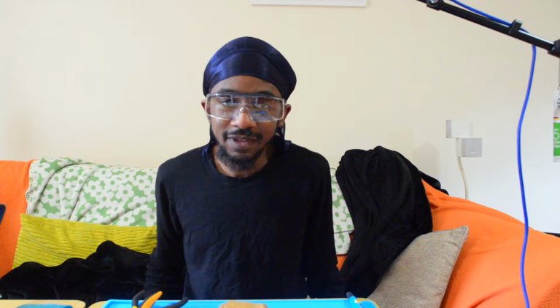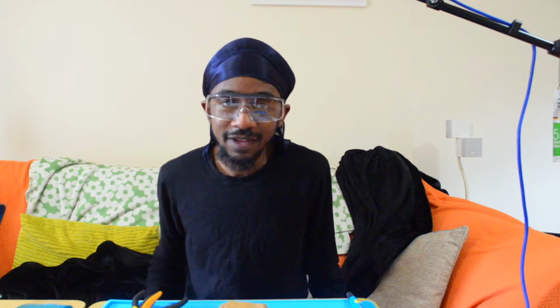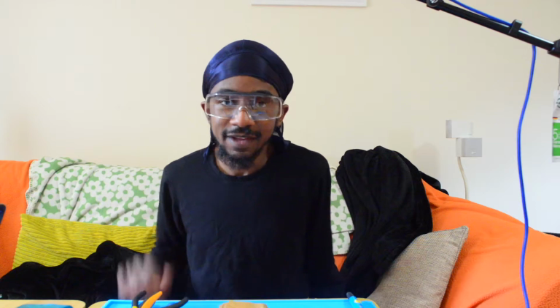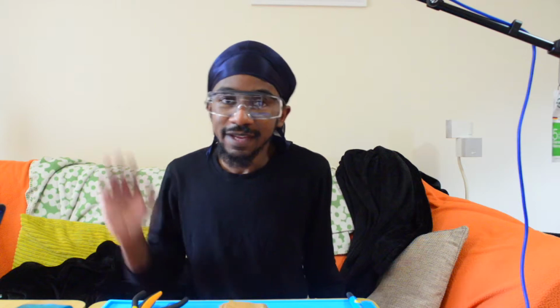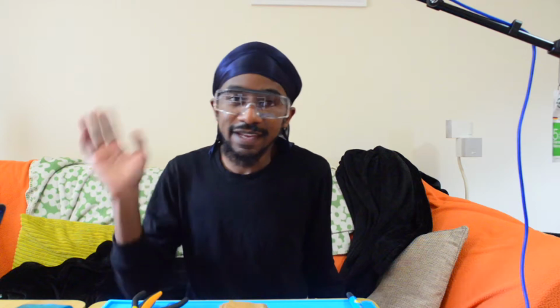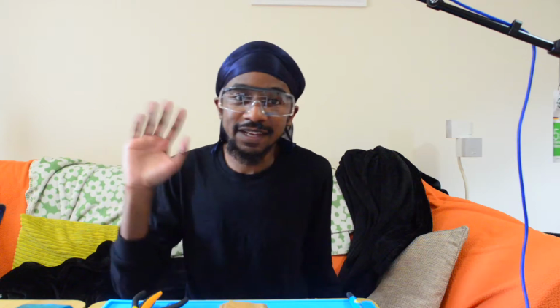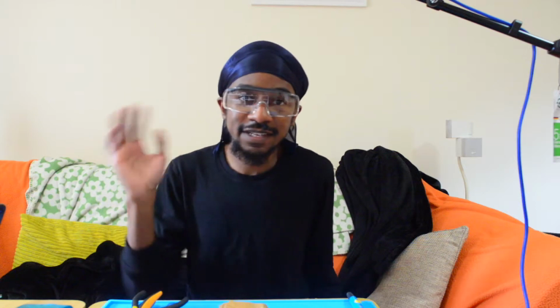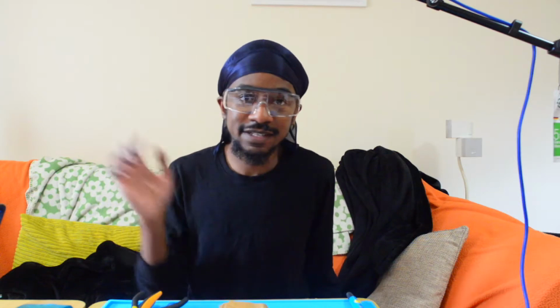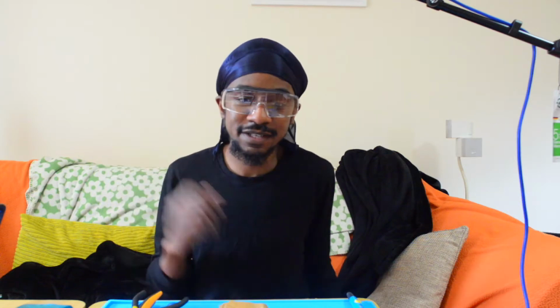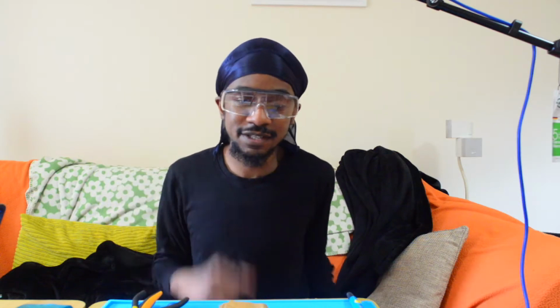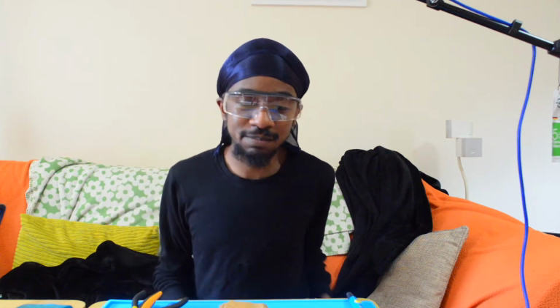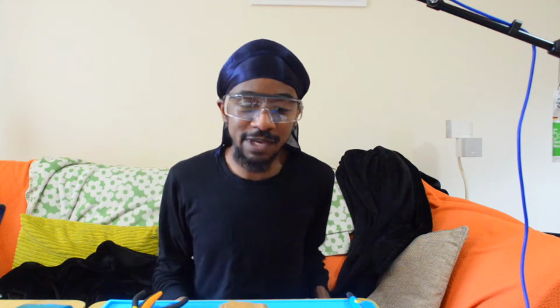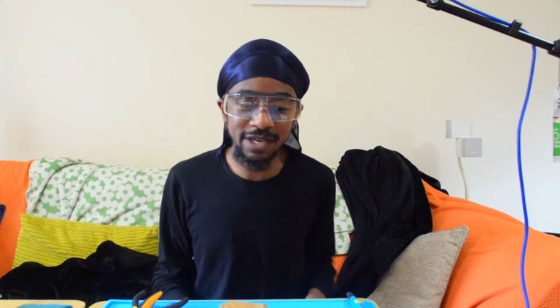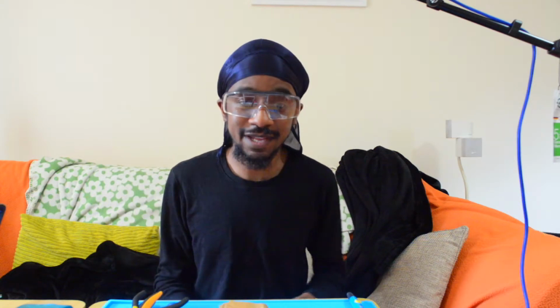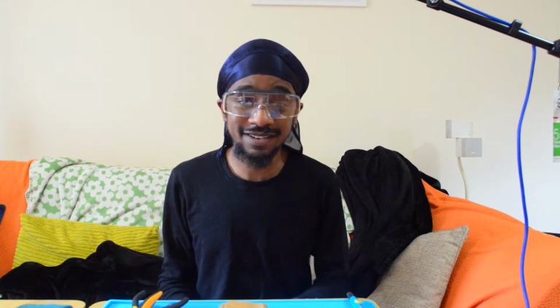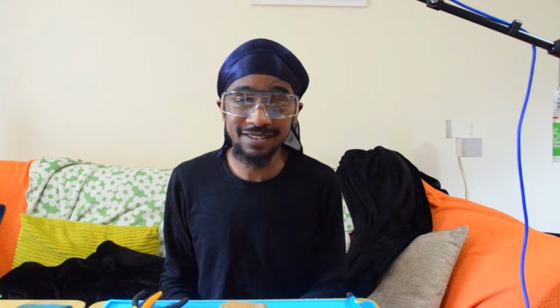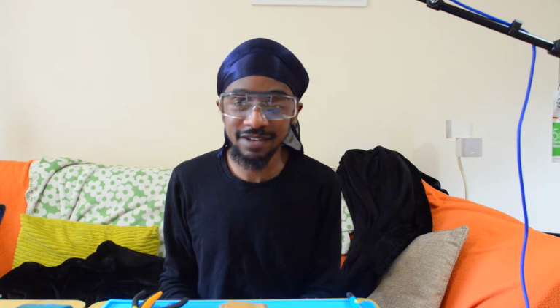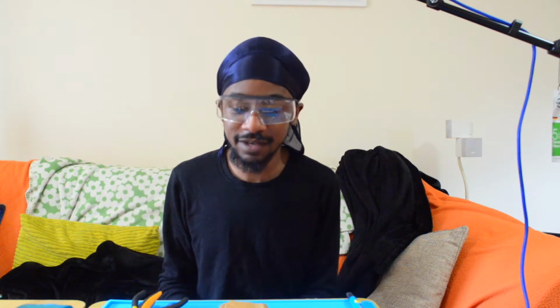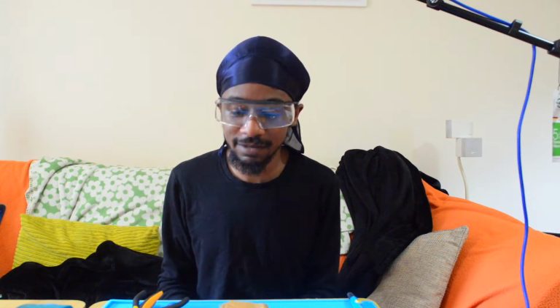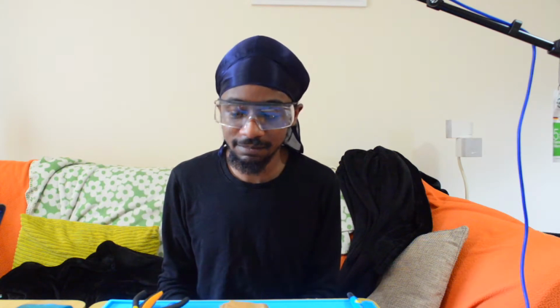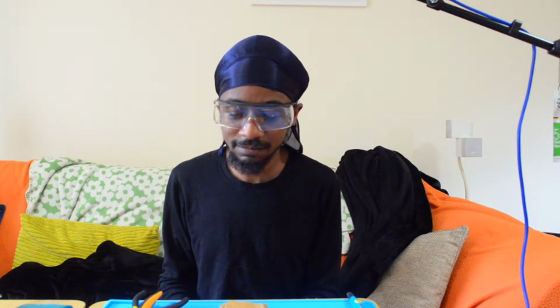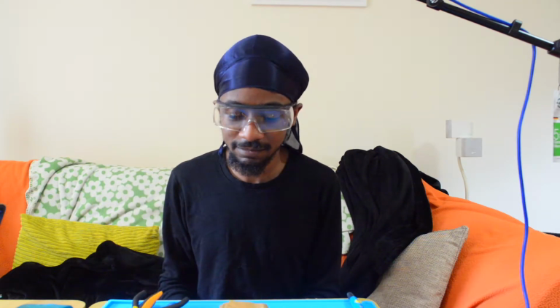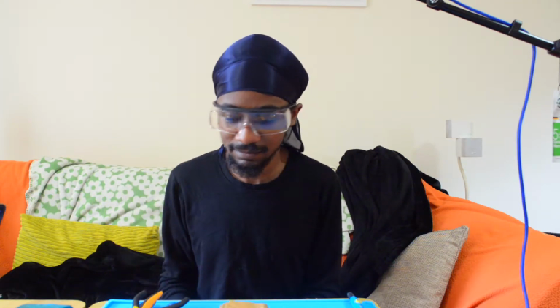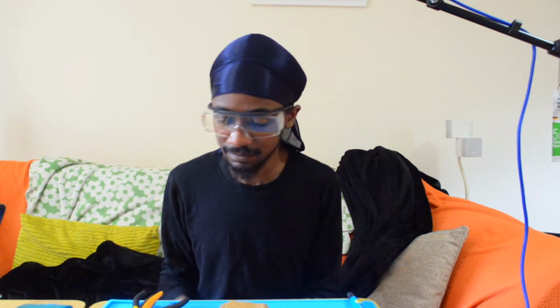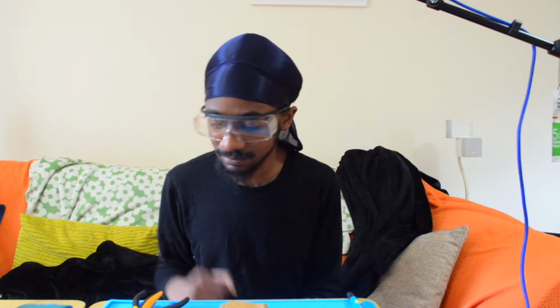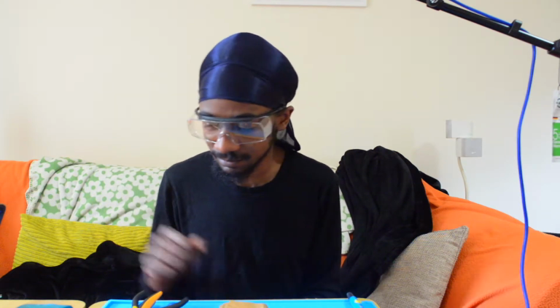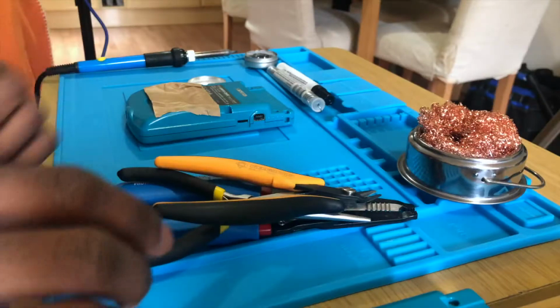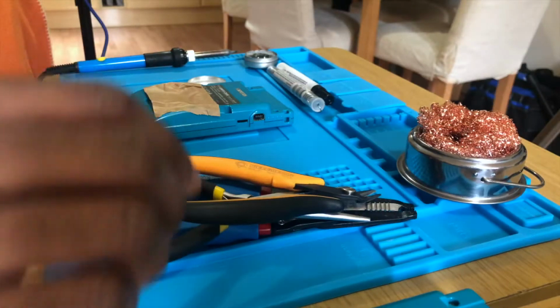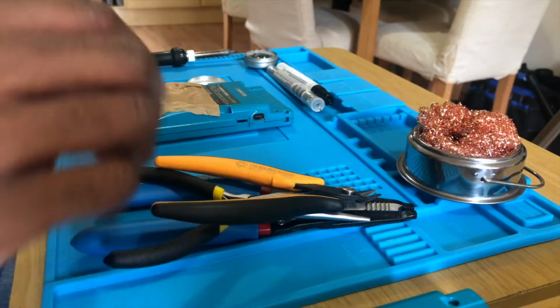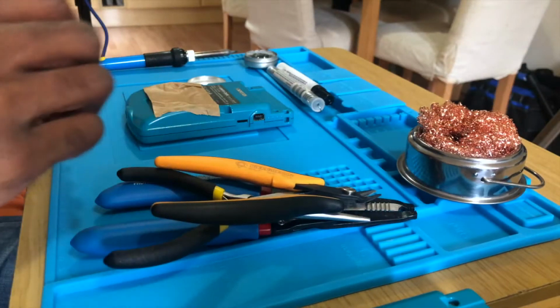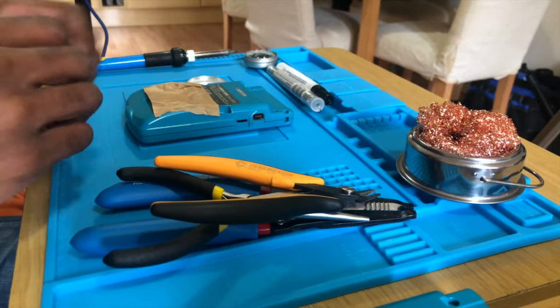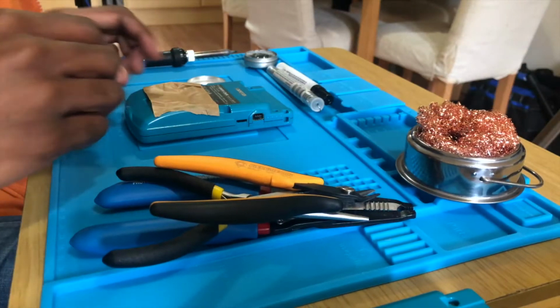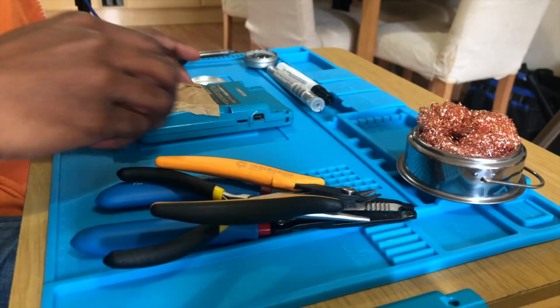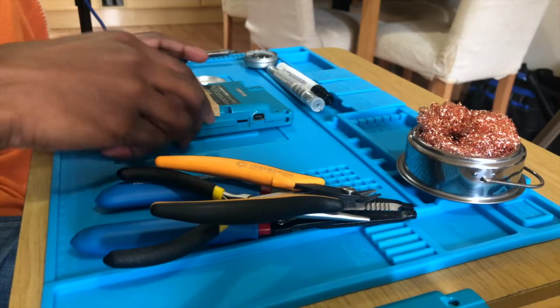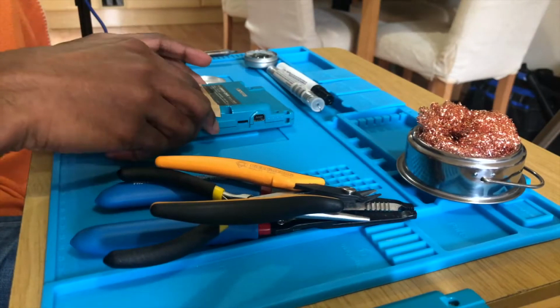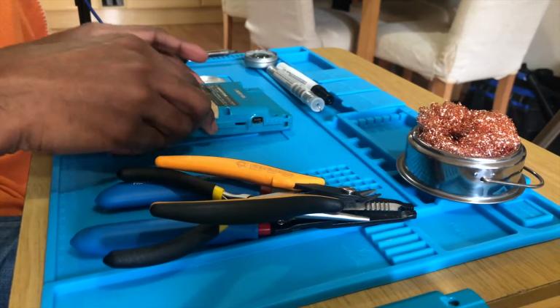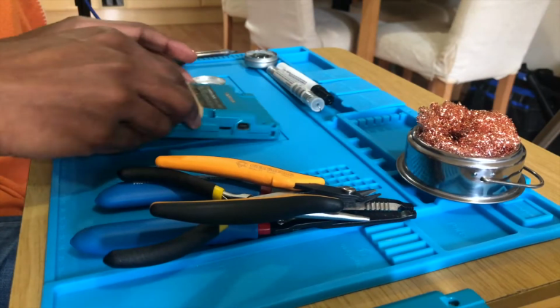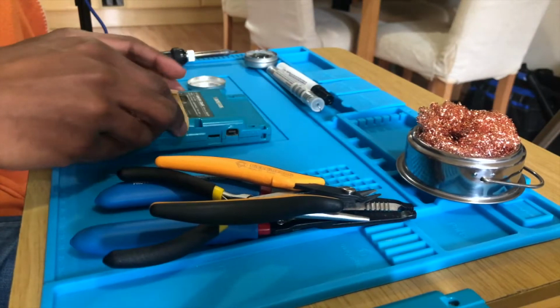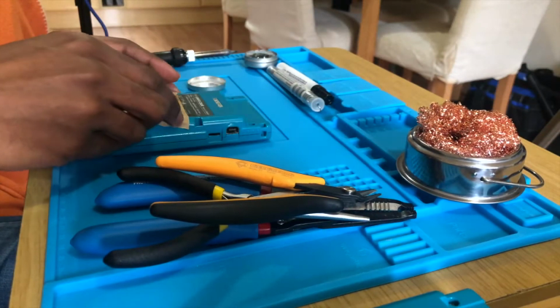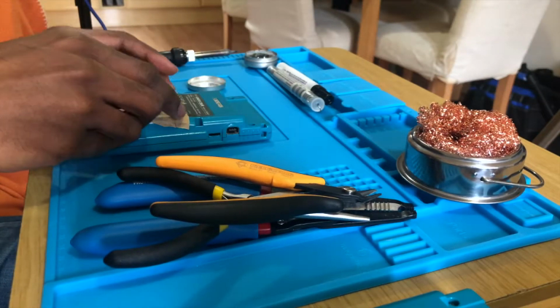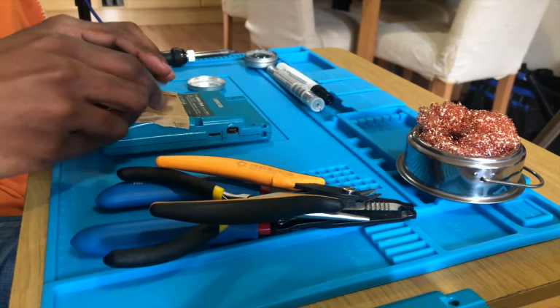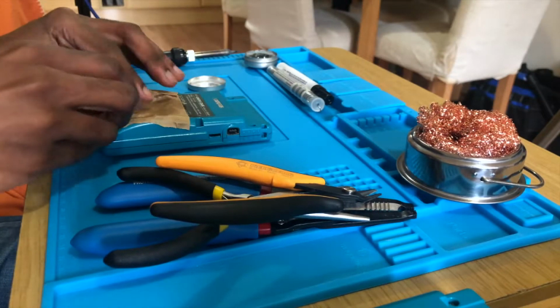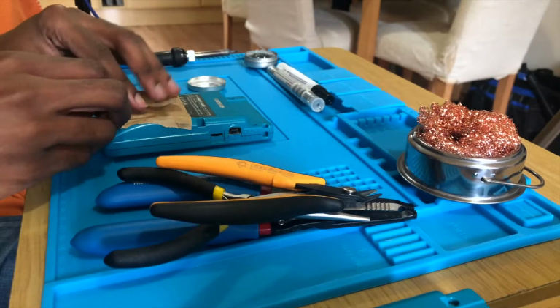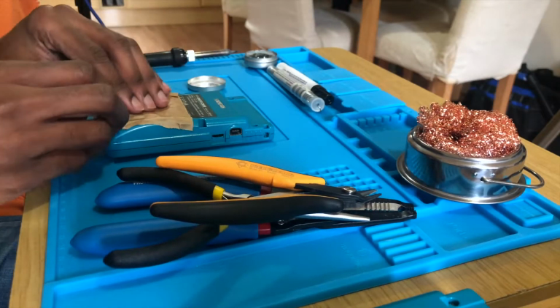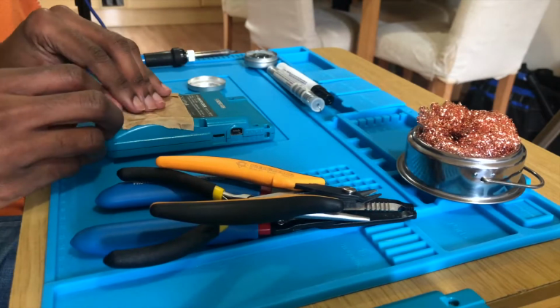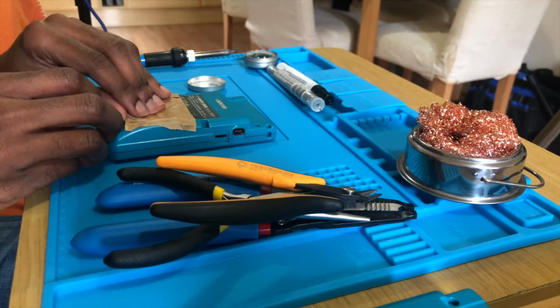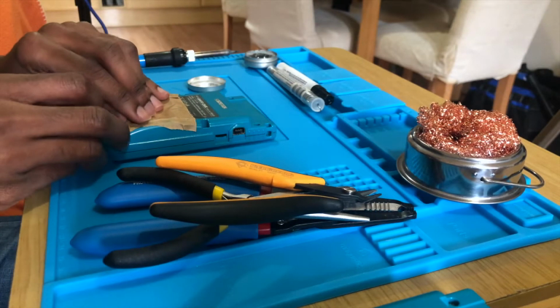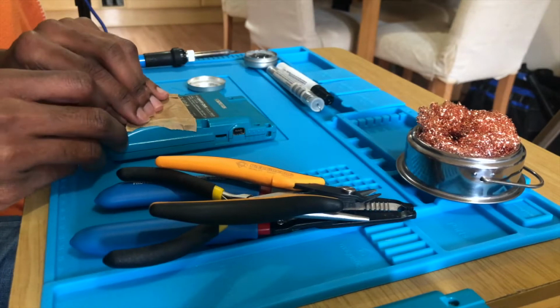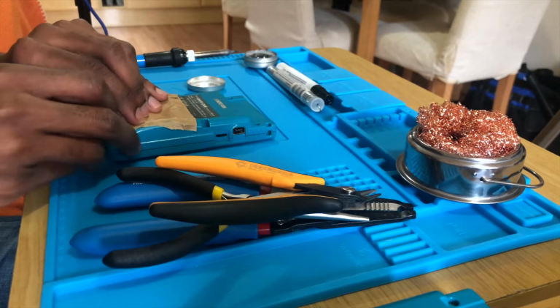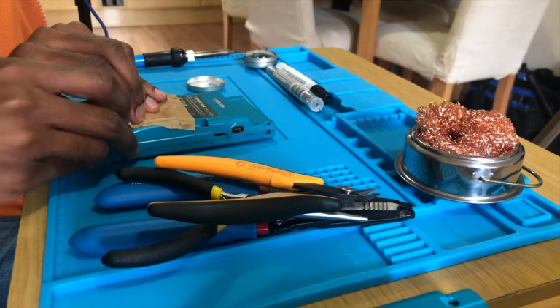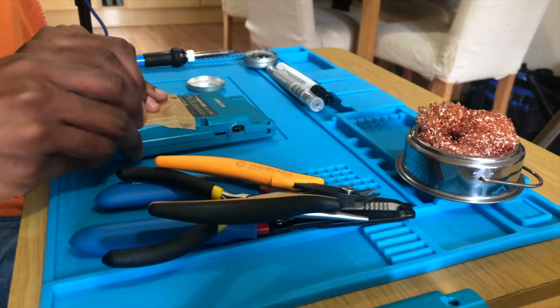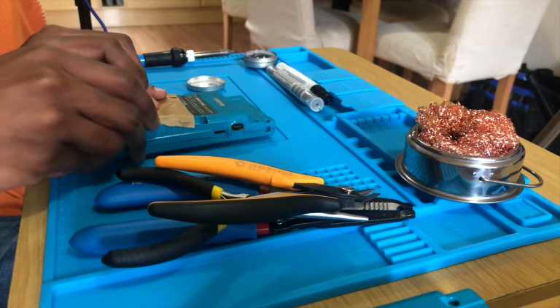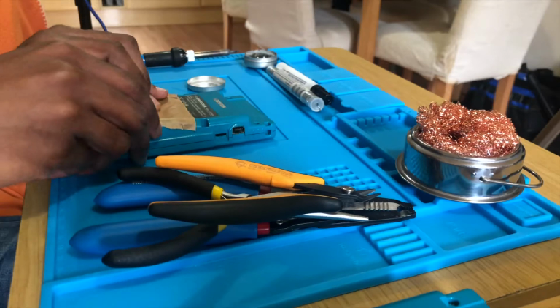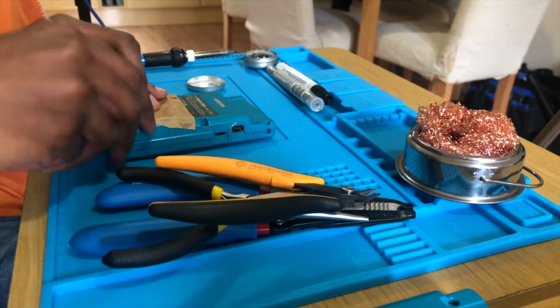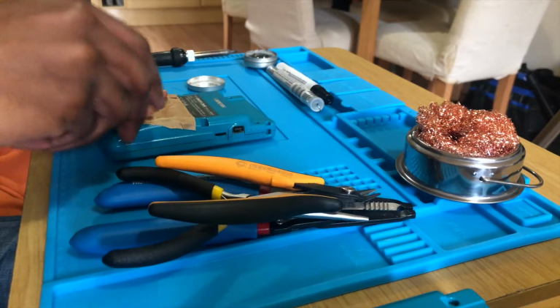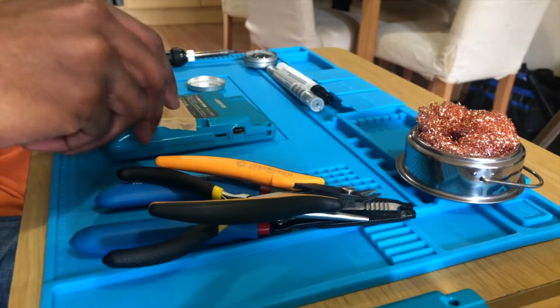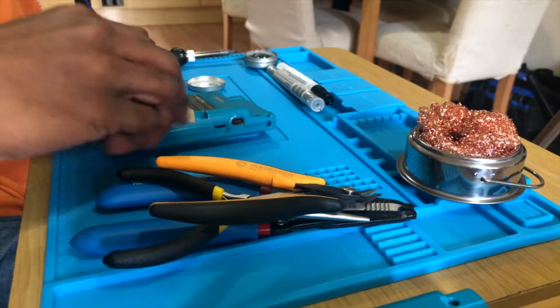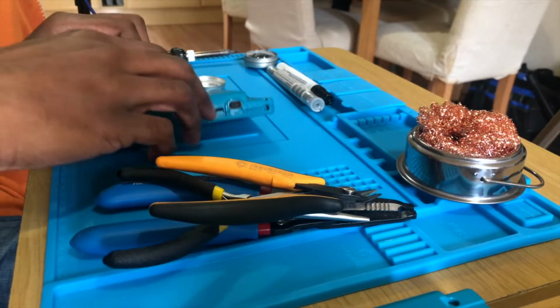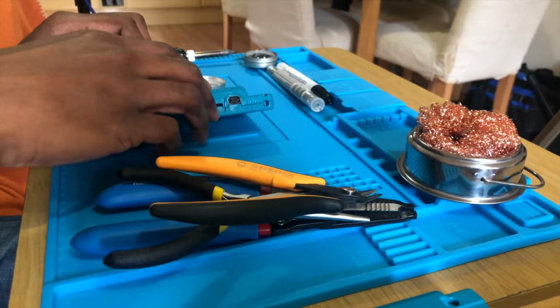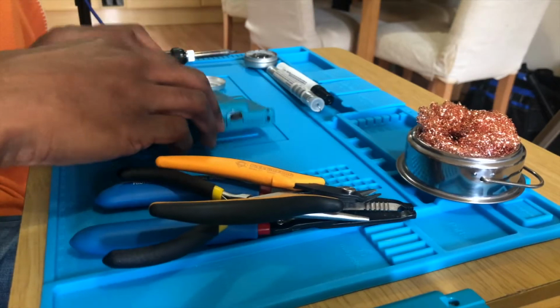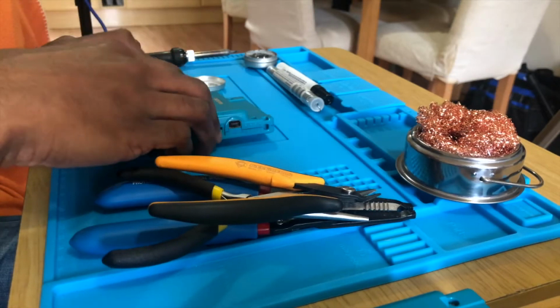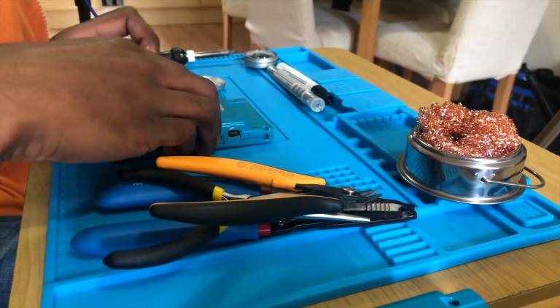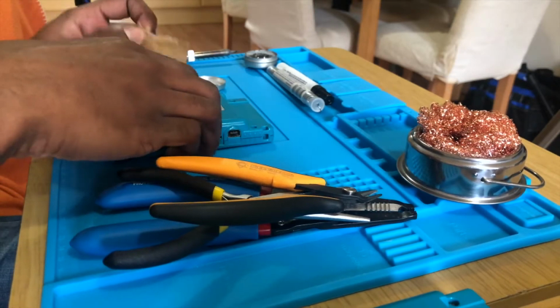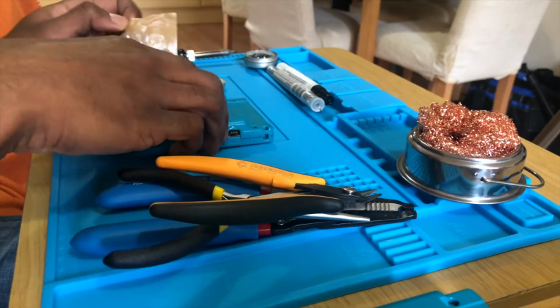Hey guys, it's me again. We're back at it again with the Game Boy Color, so let's have a look and see.